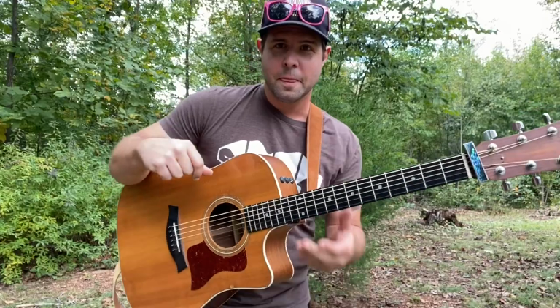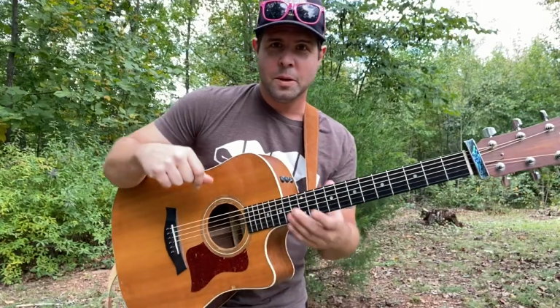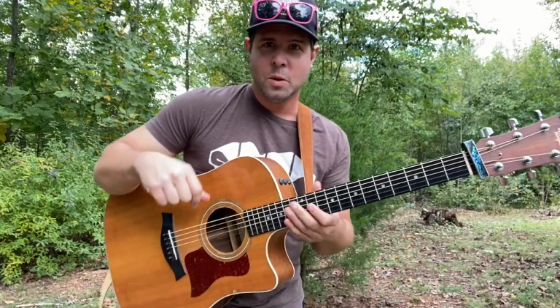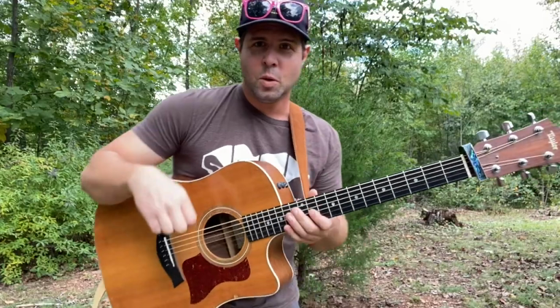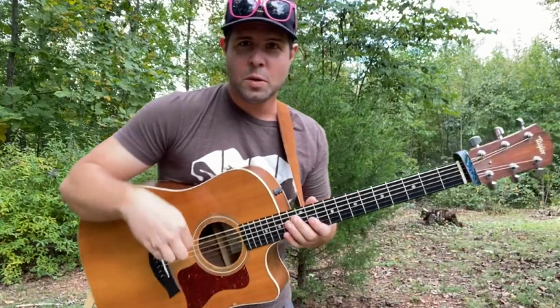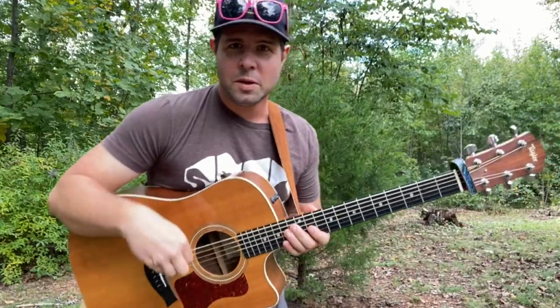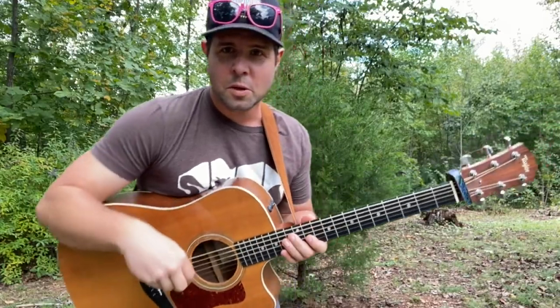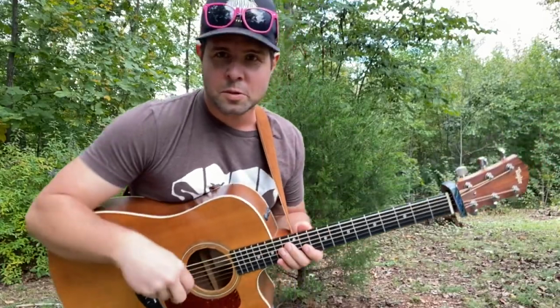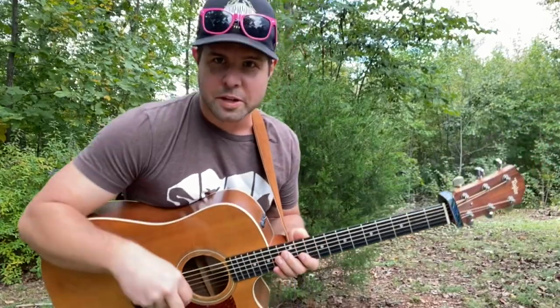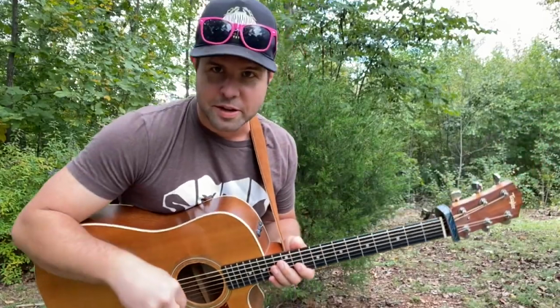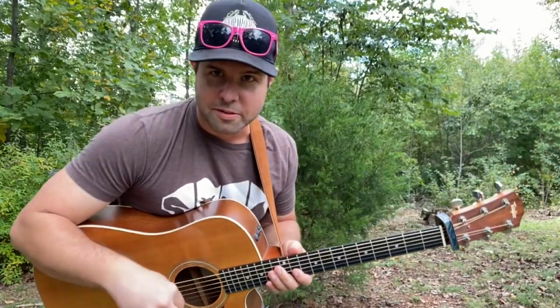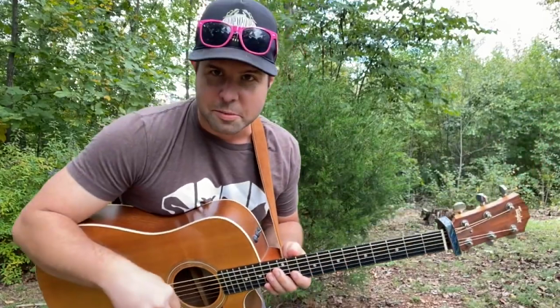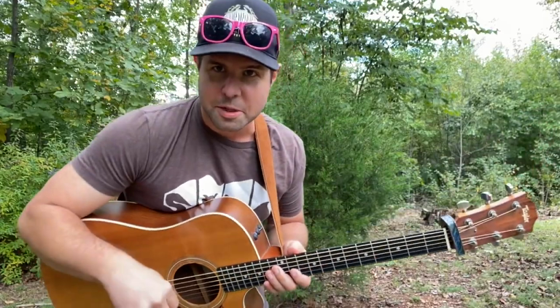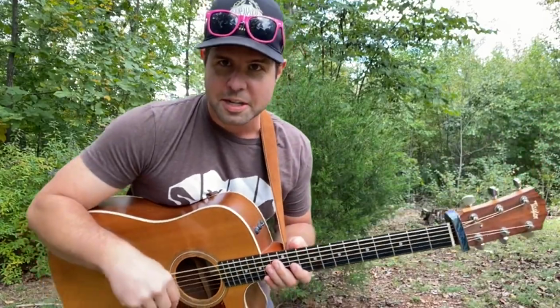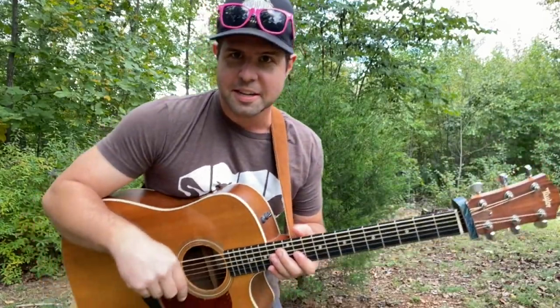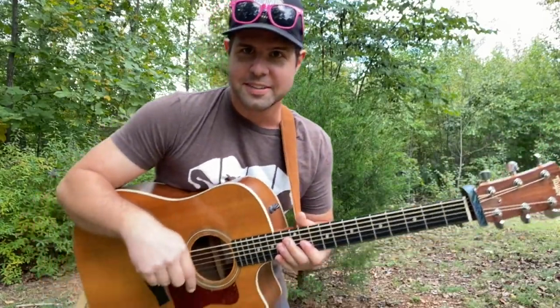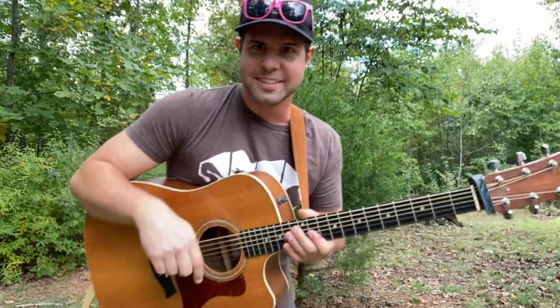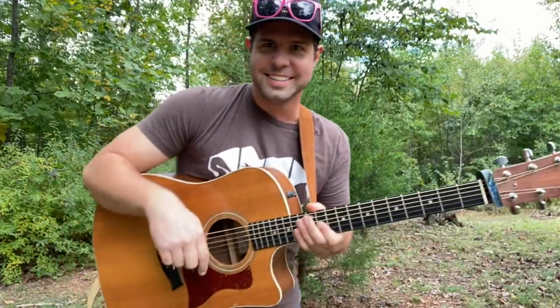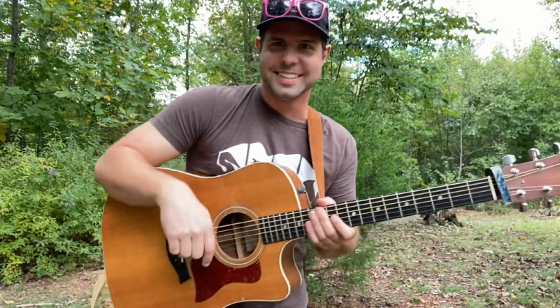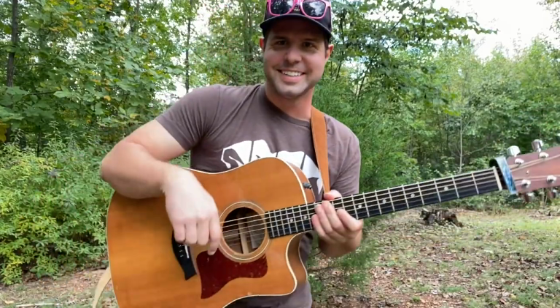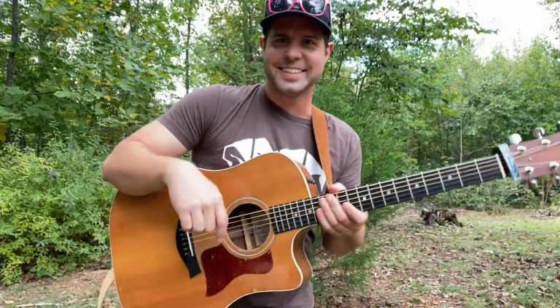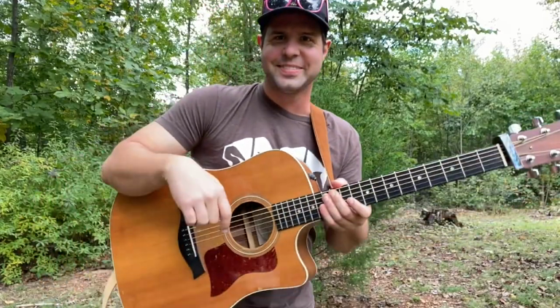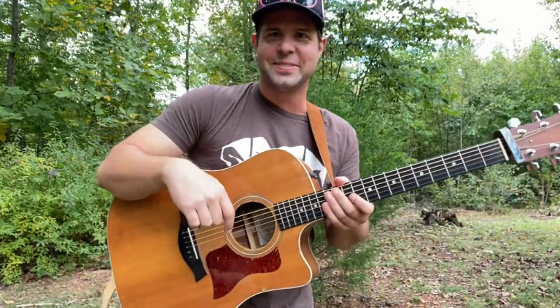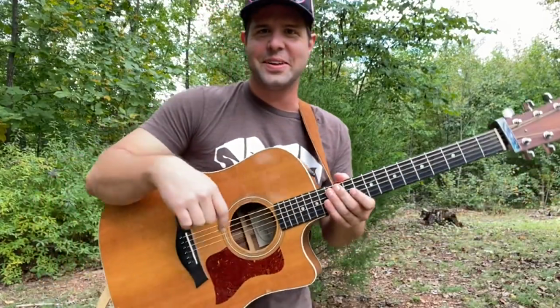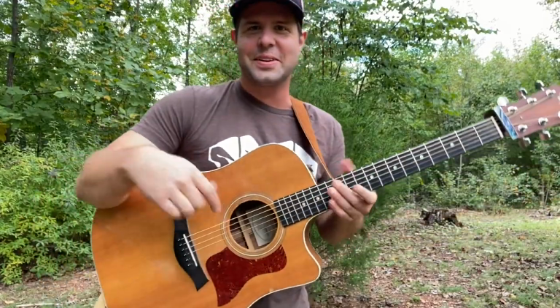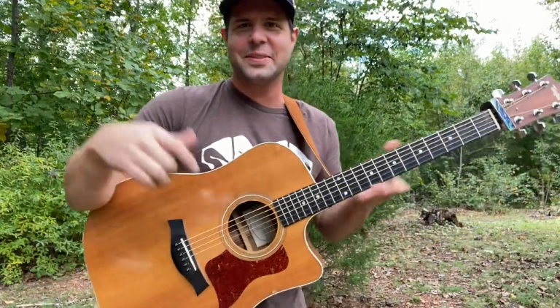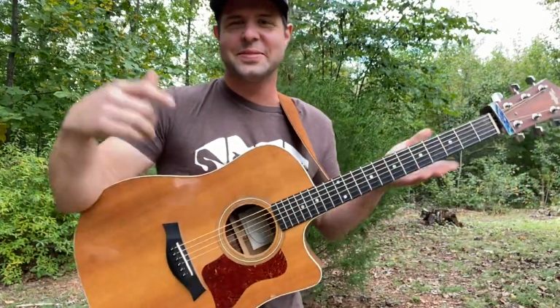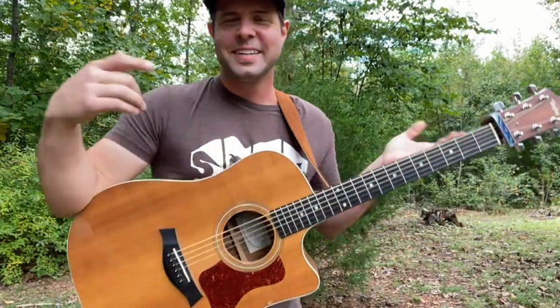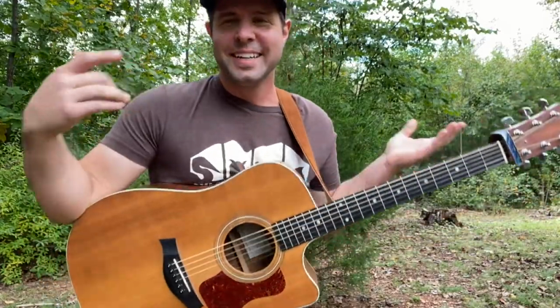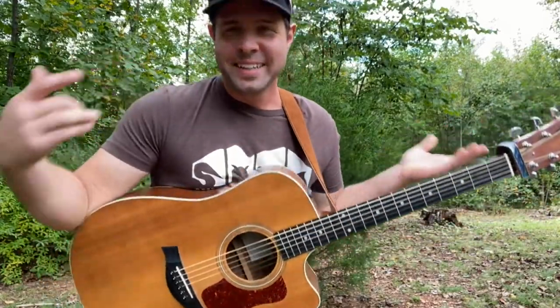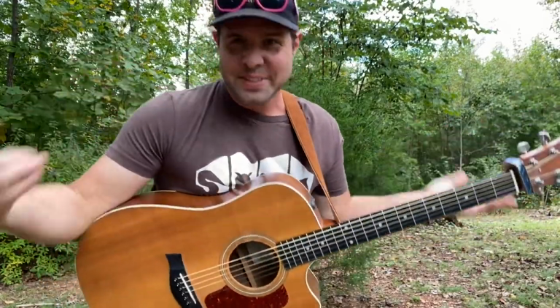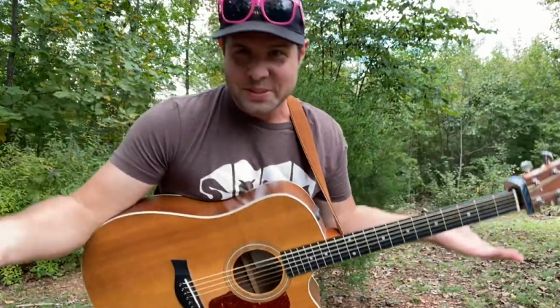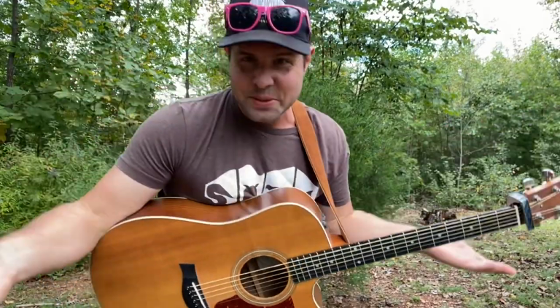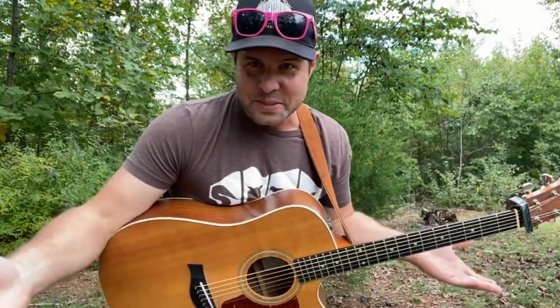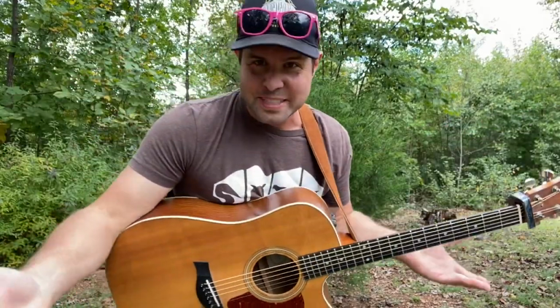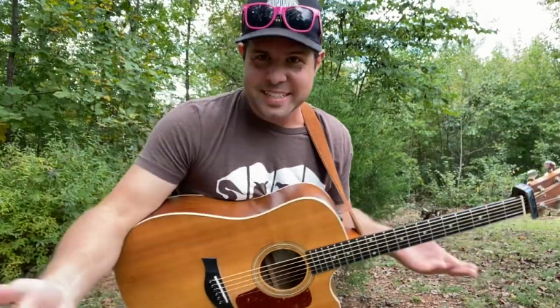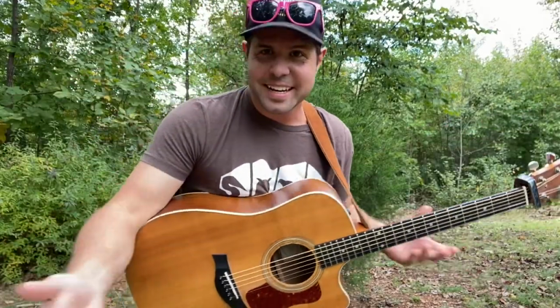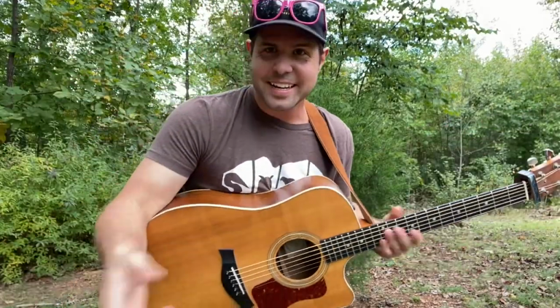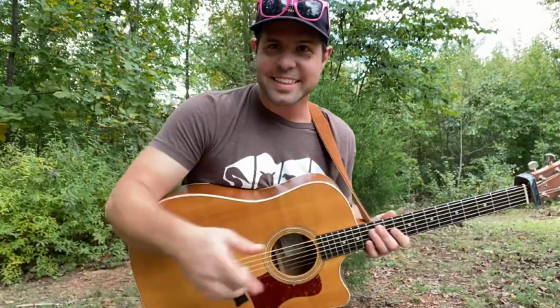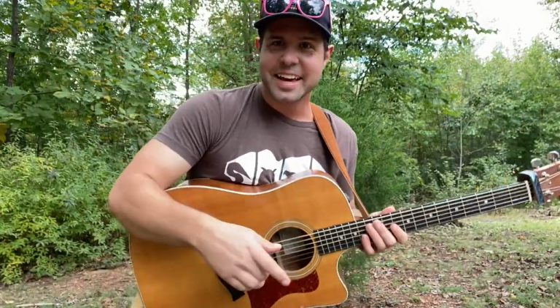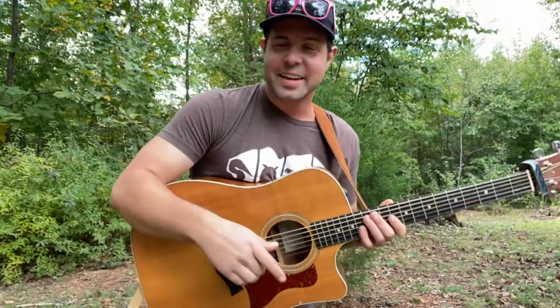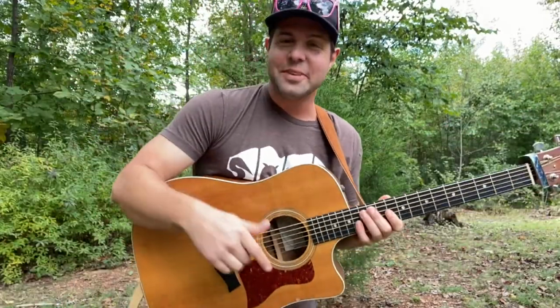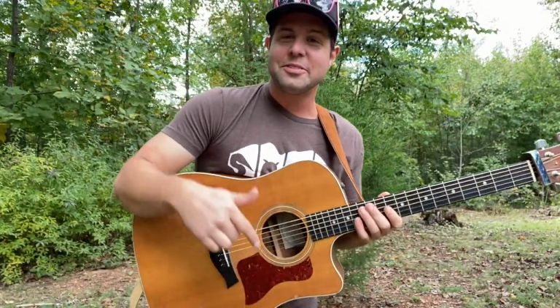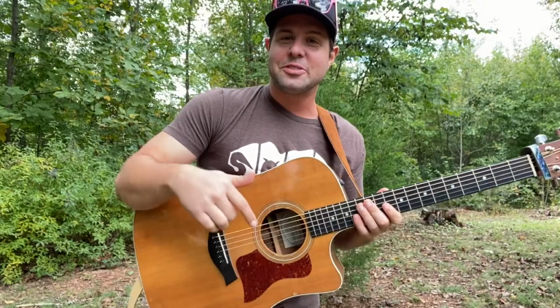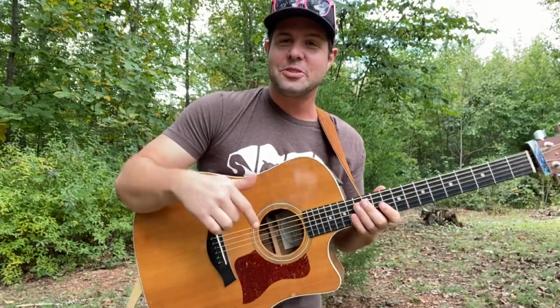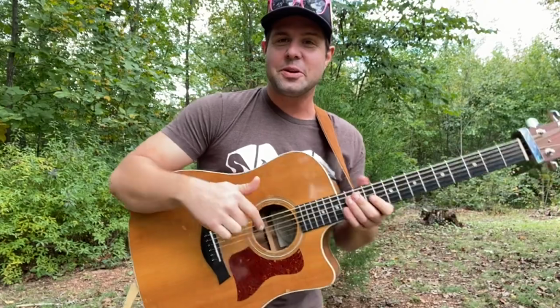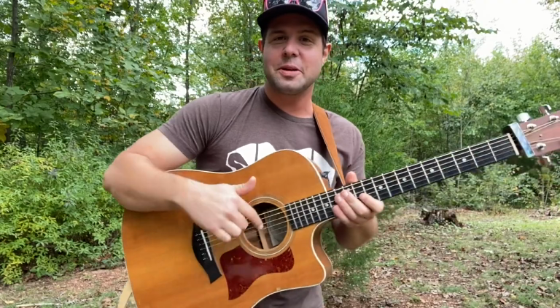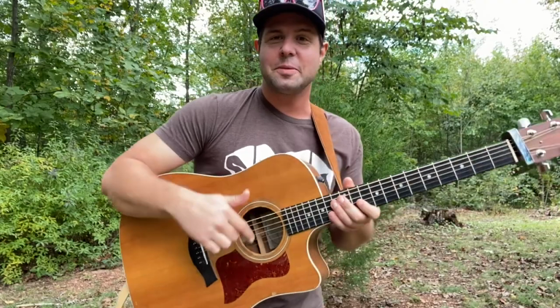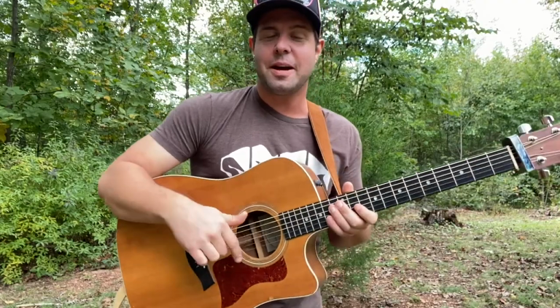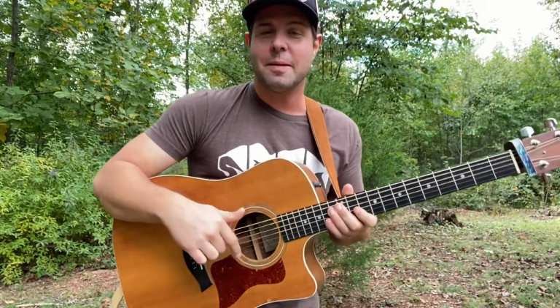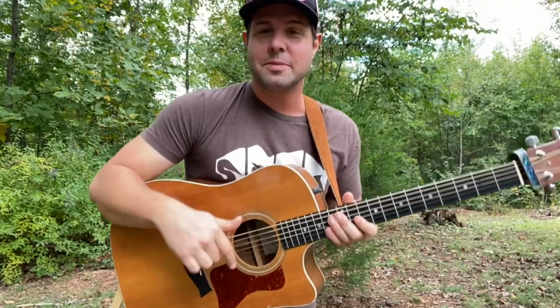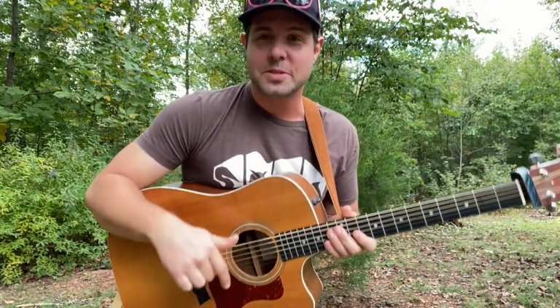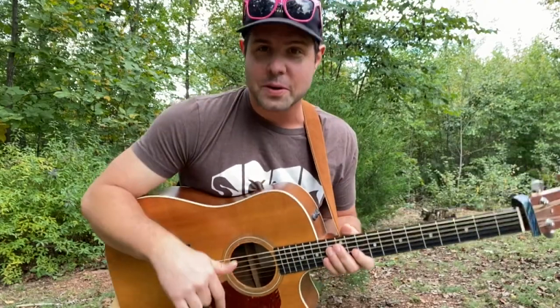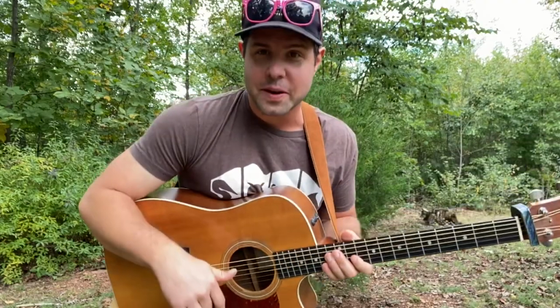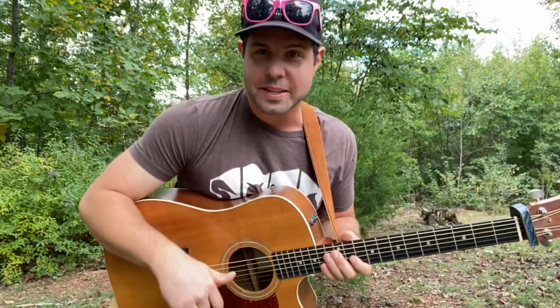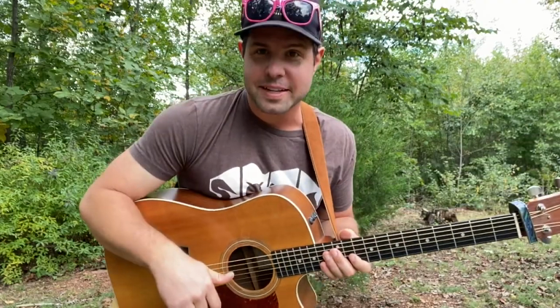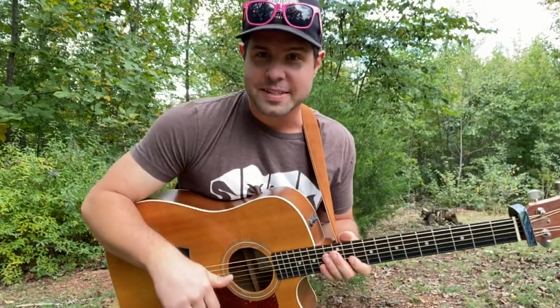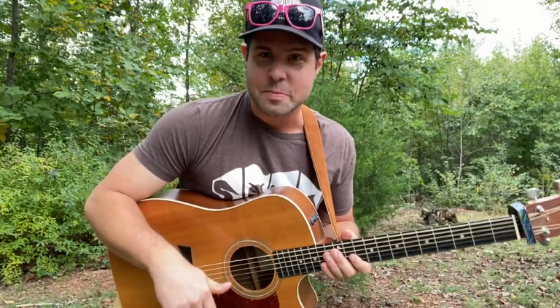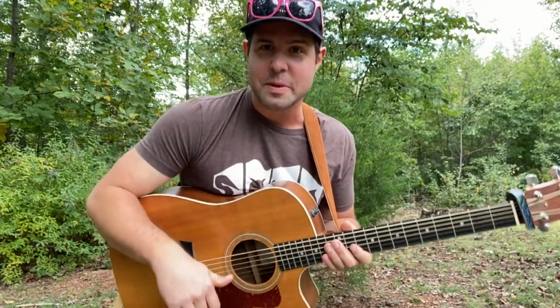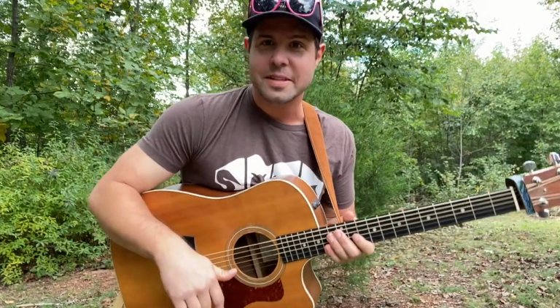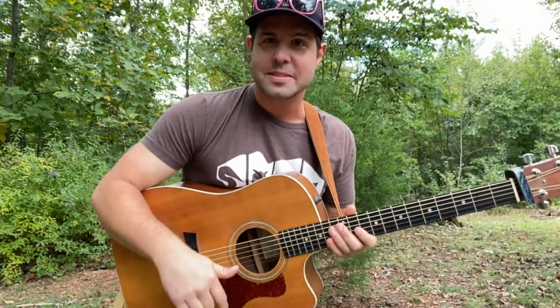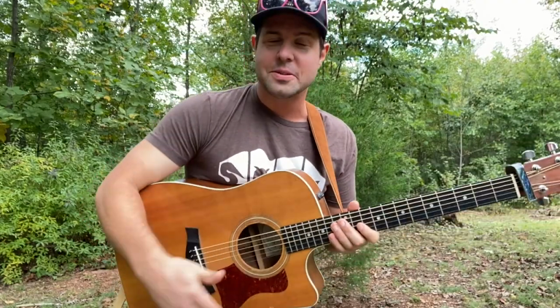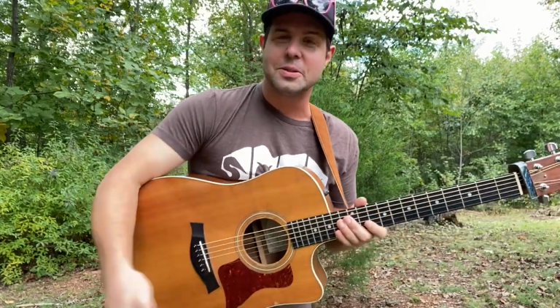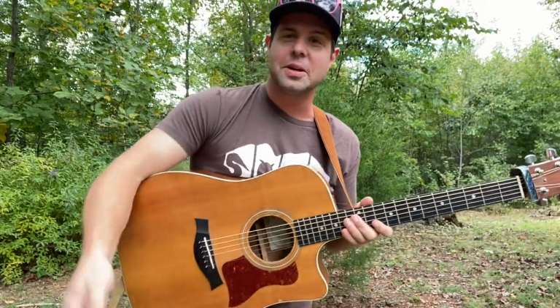Hello there, everybody. Welcome to today. Thank you for joining me. I'm sorry that it's been so long.